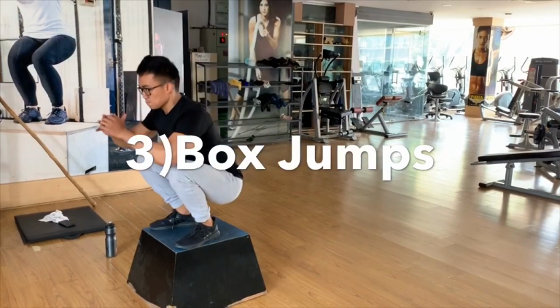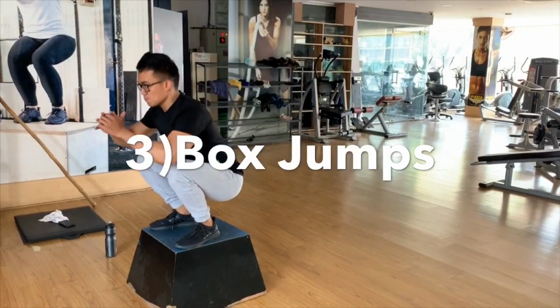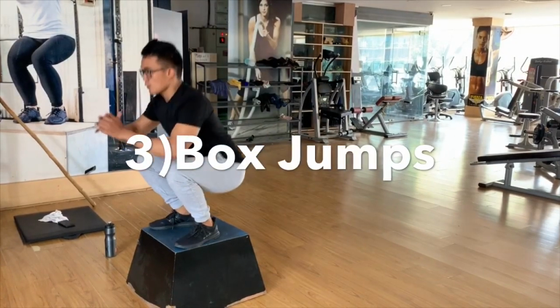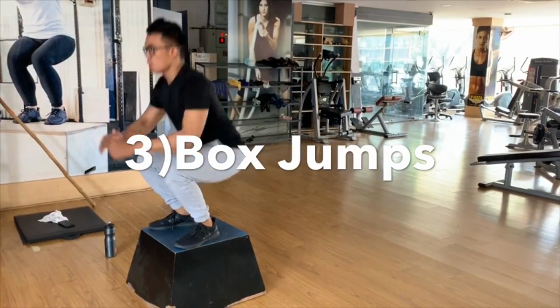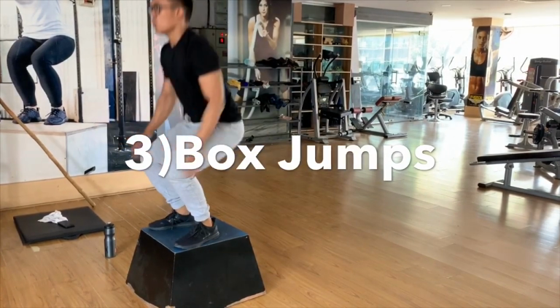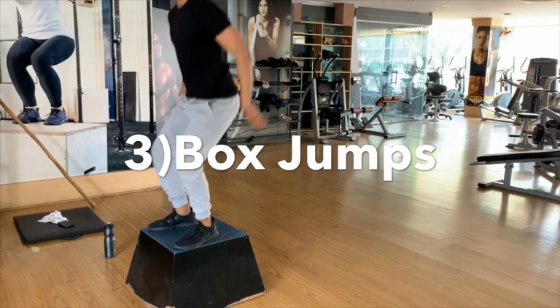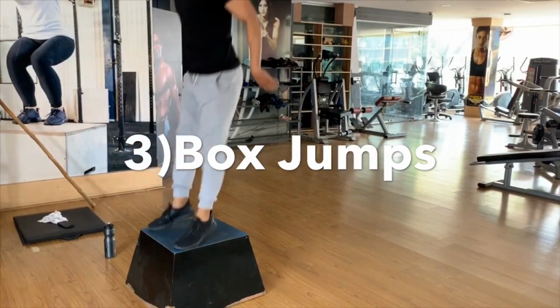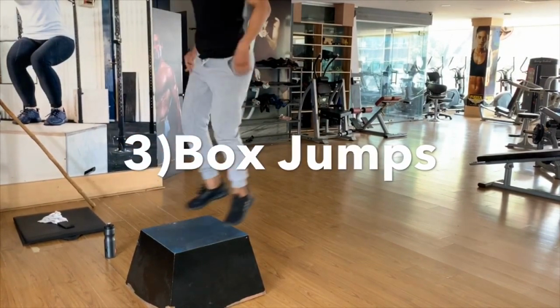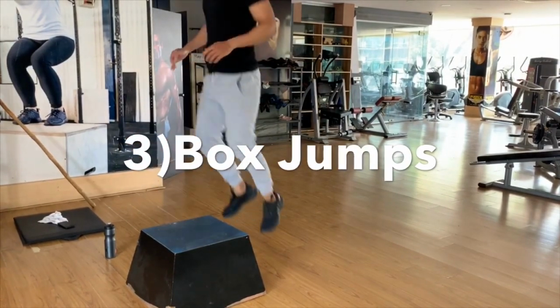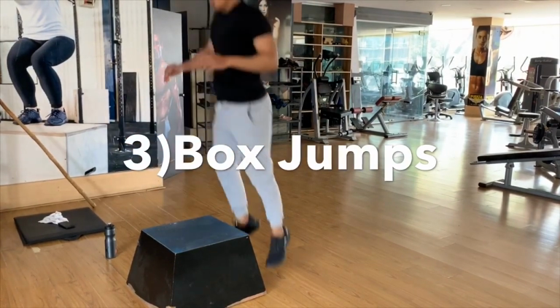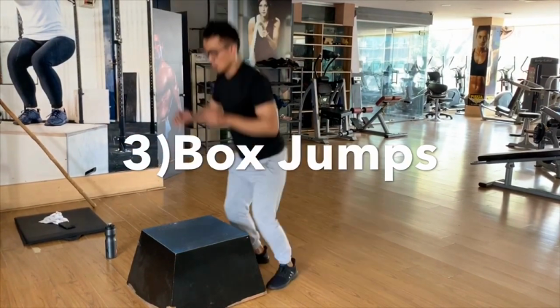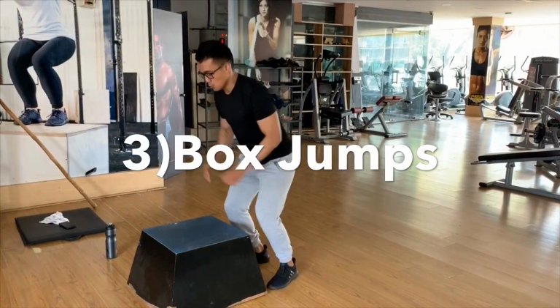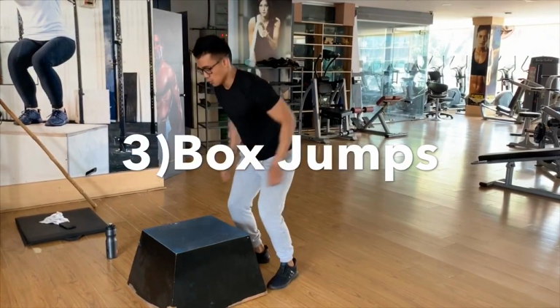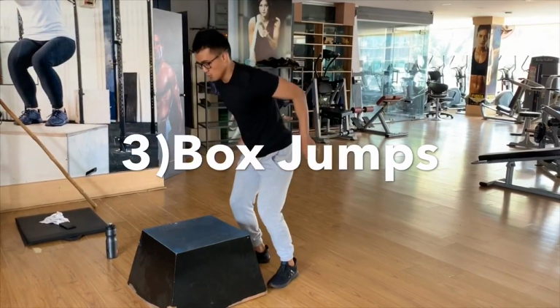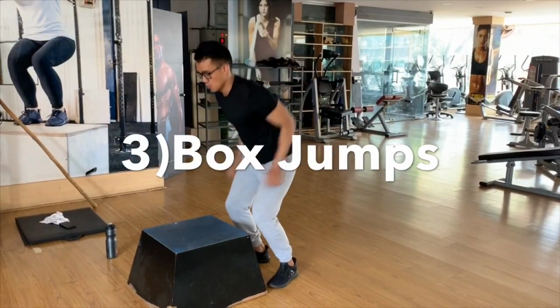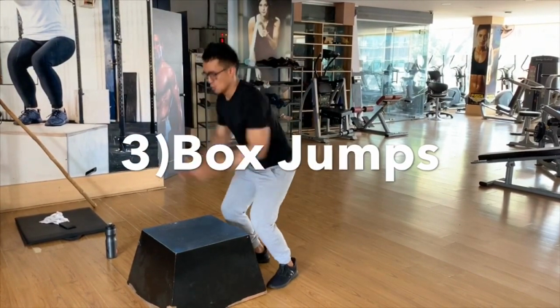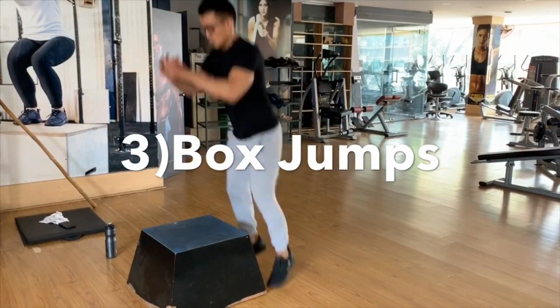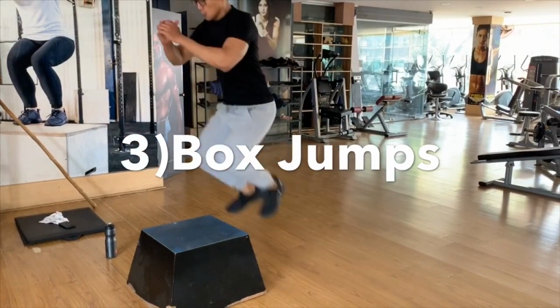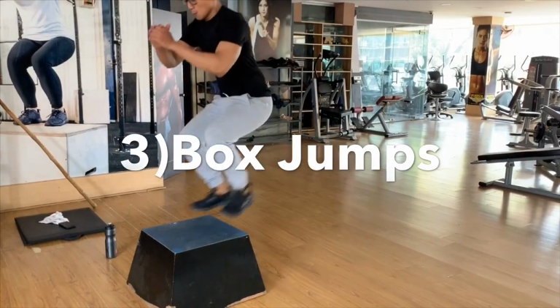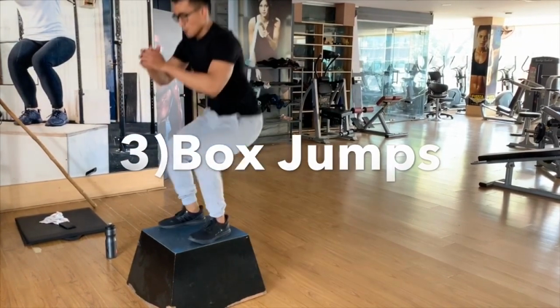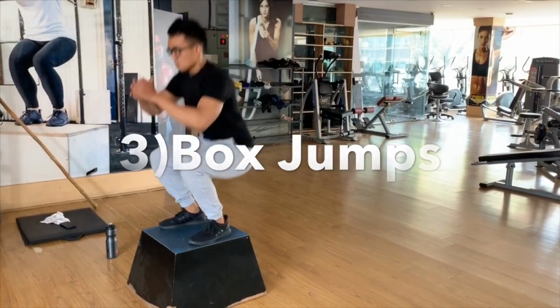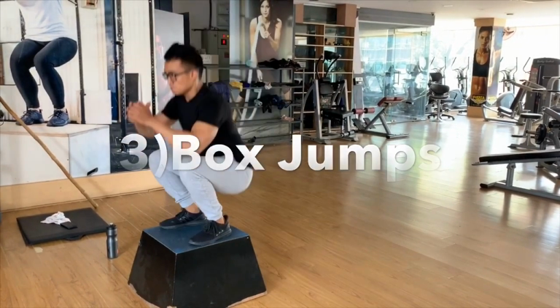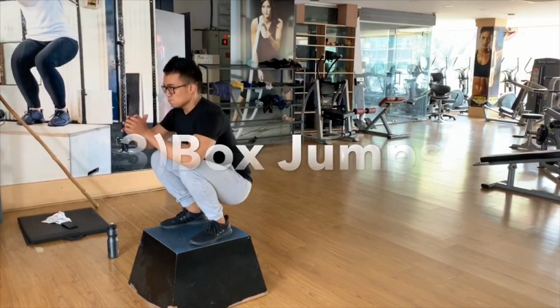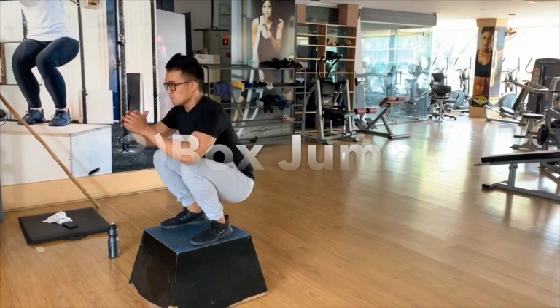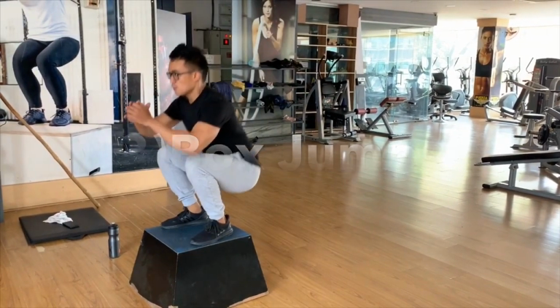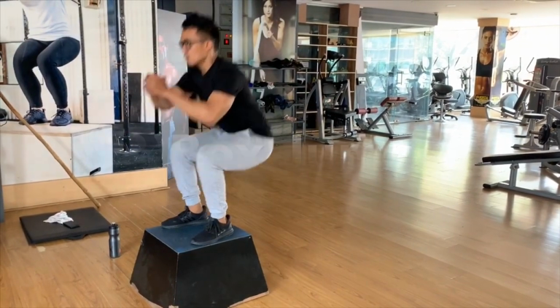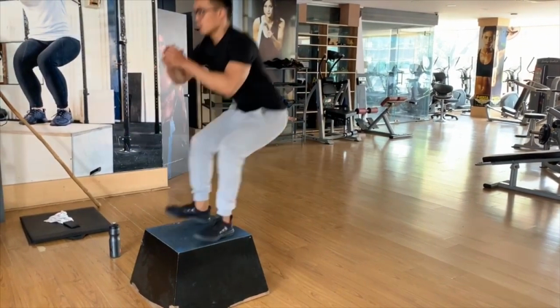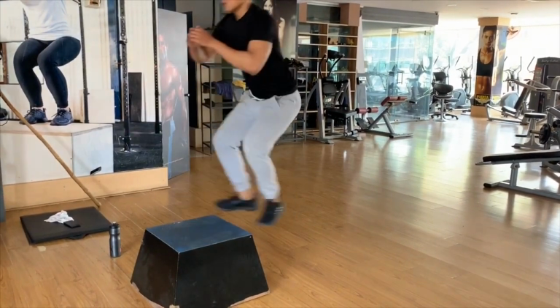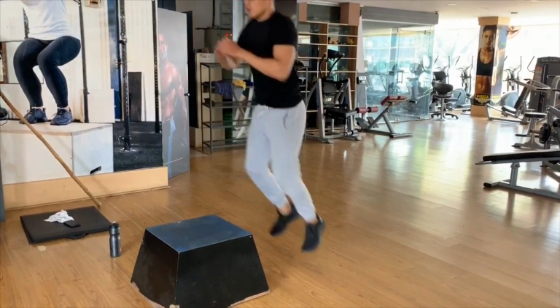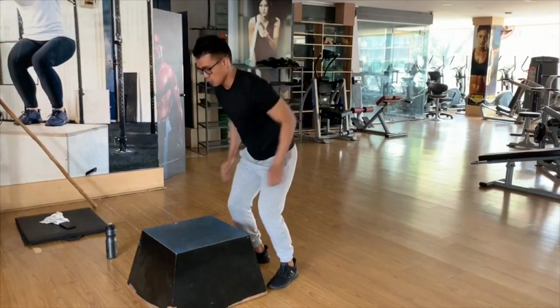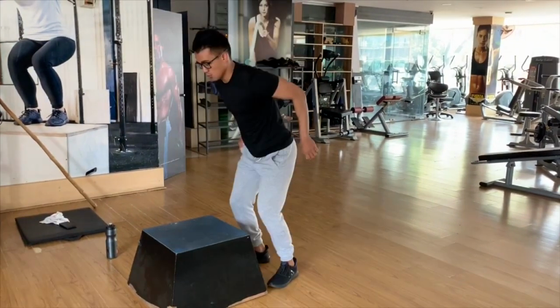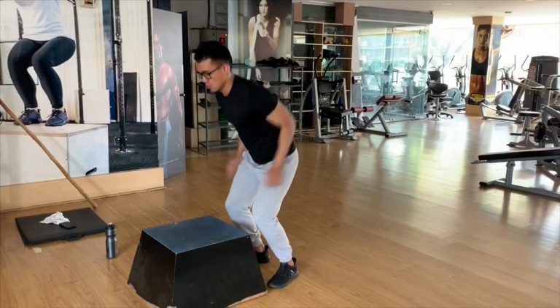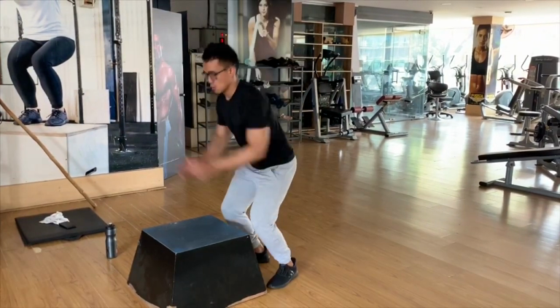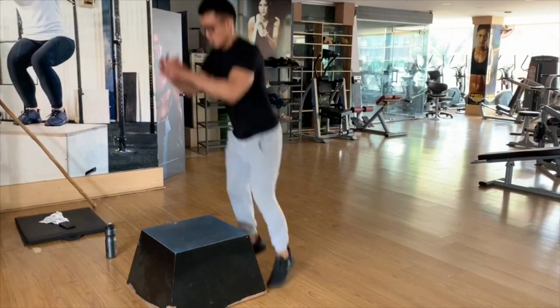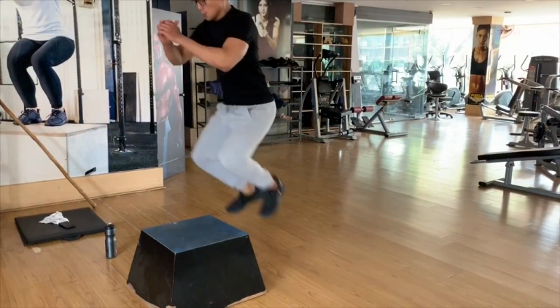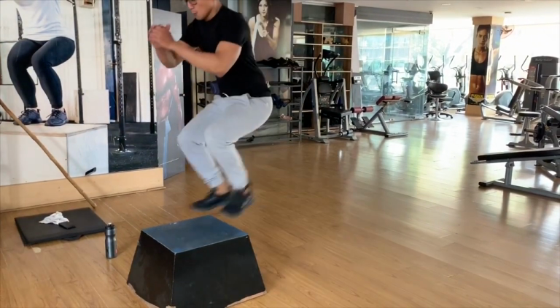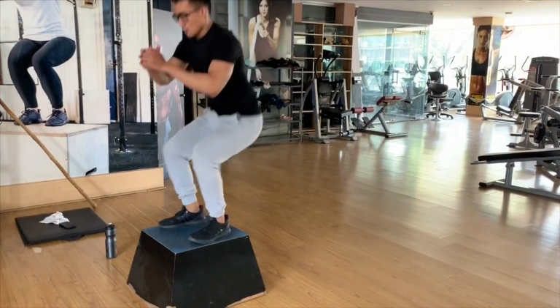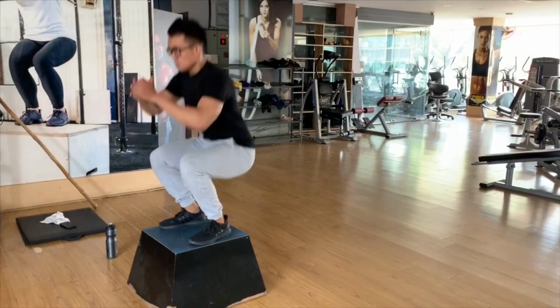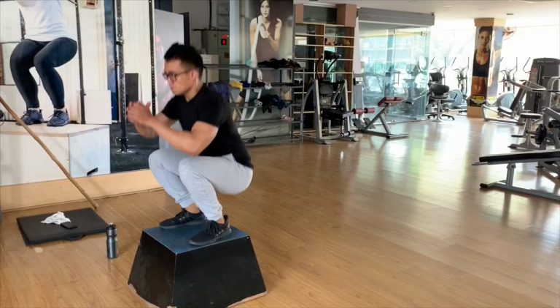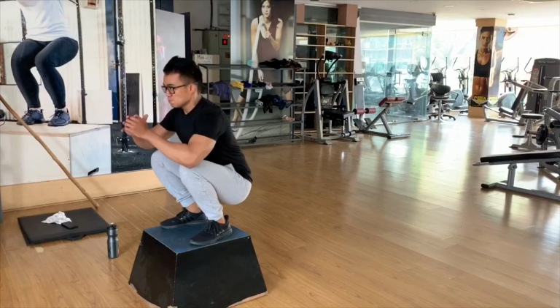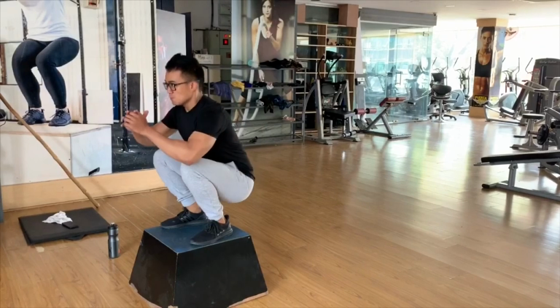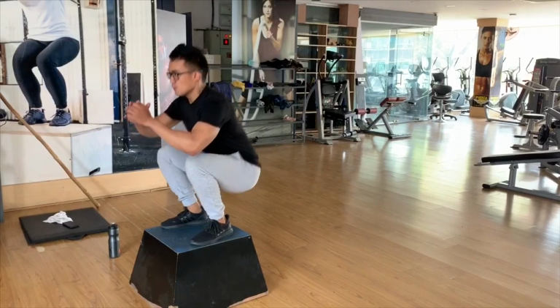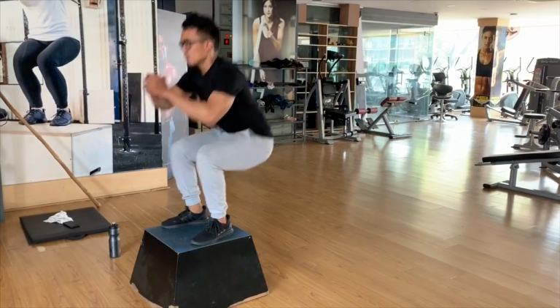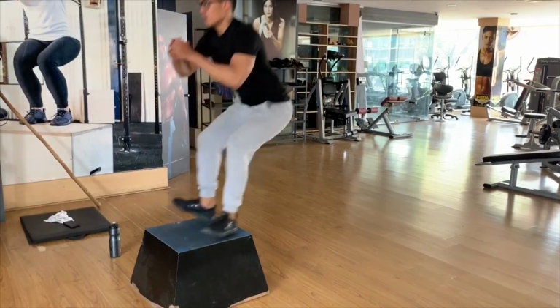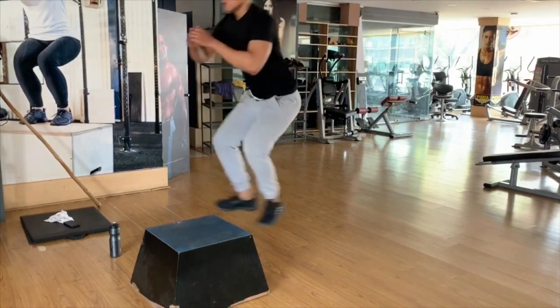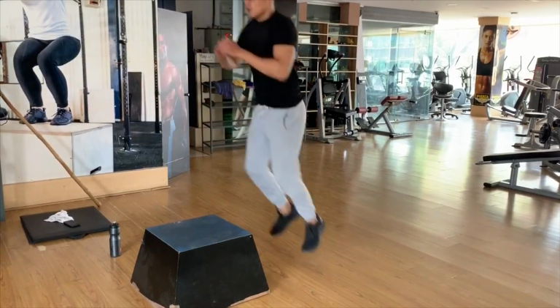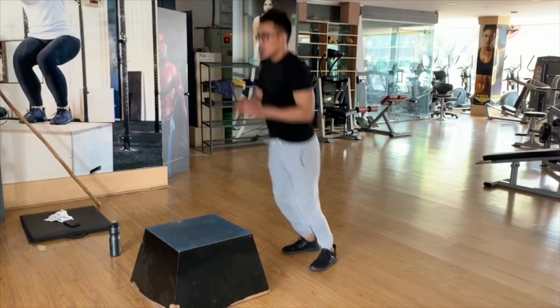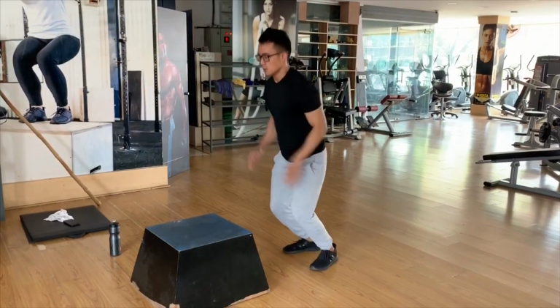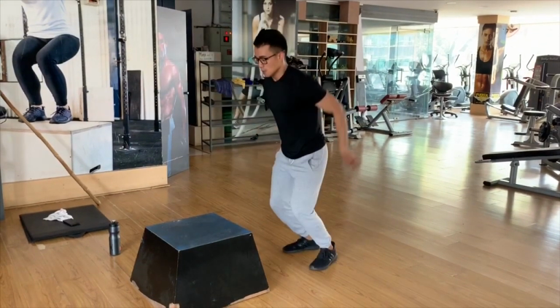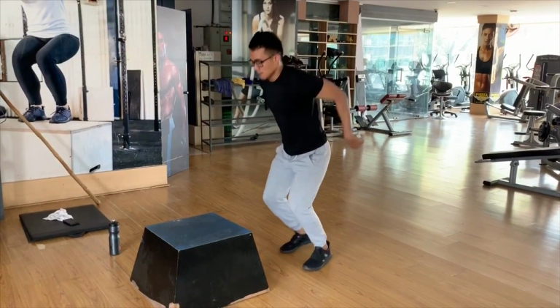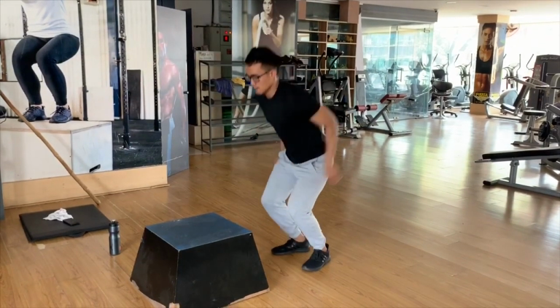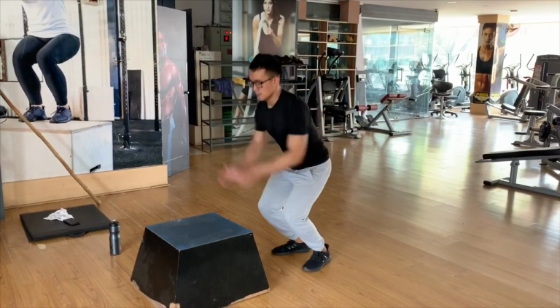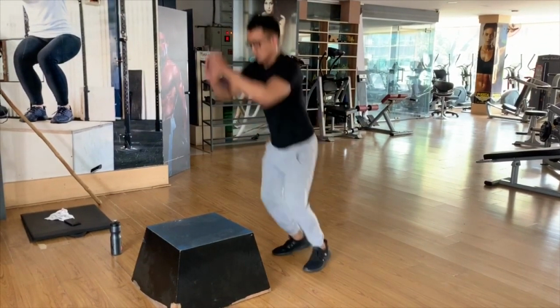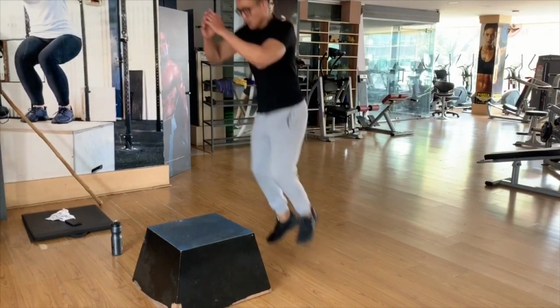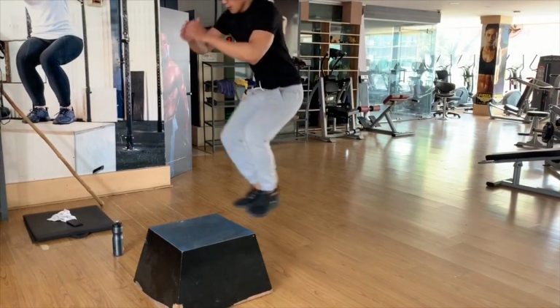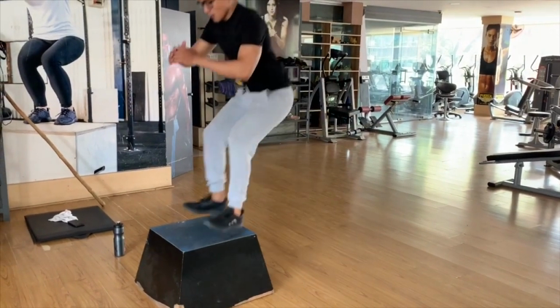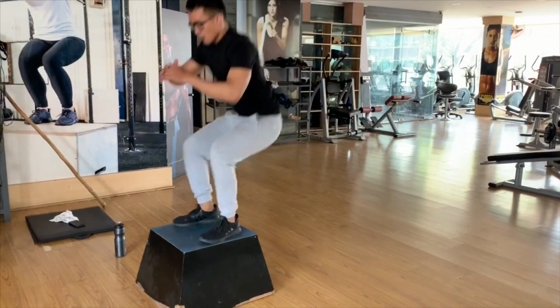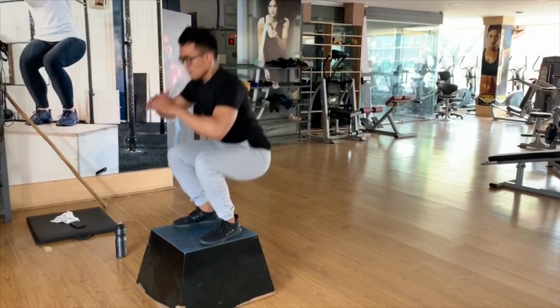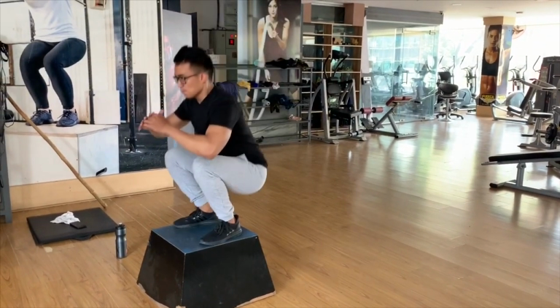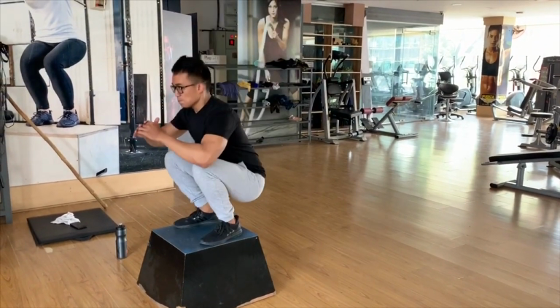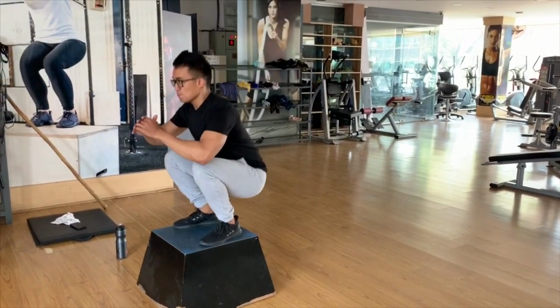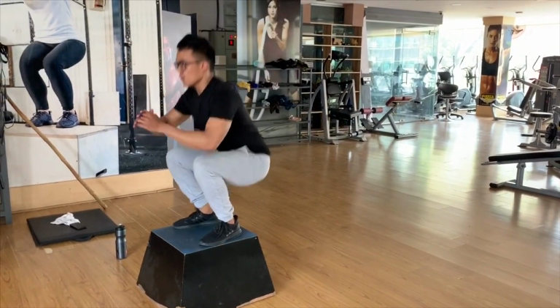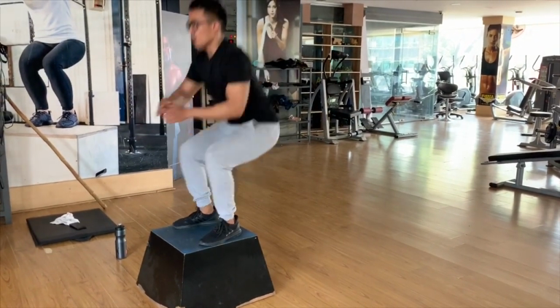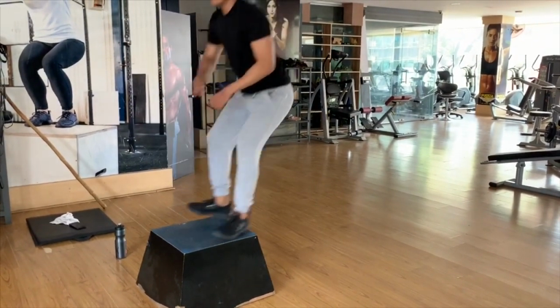In this video, we will have highly effective fat burning exercises. The next exercise is the box jump.